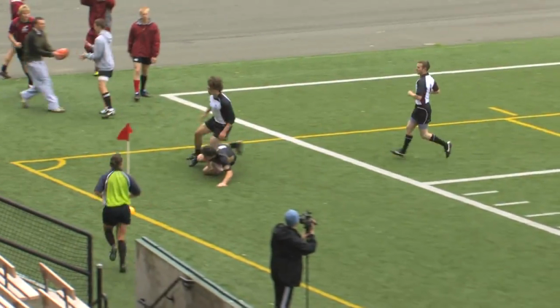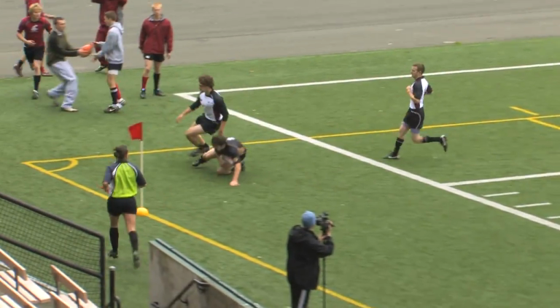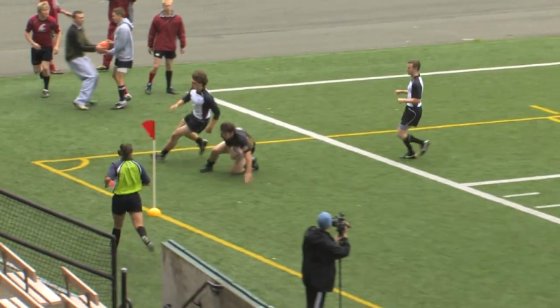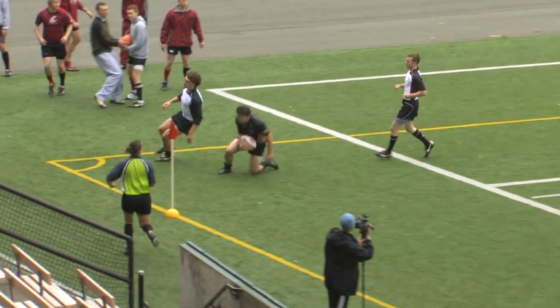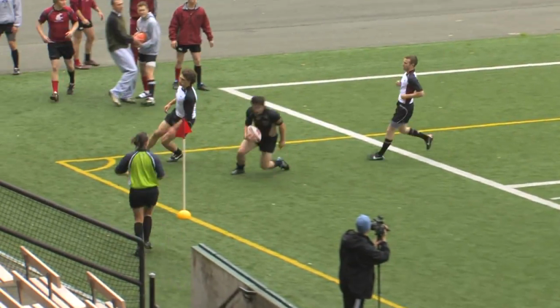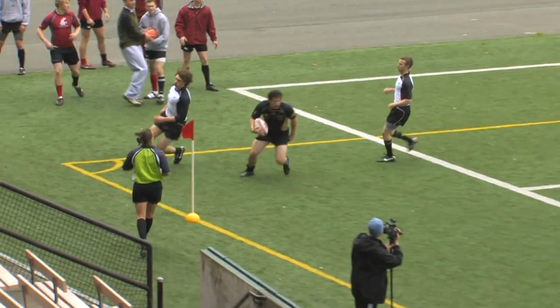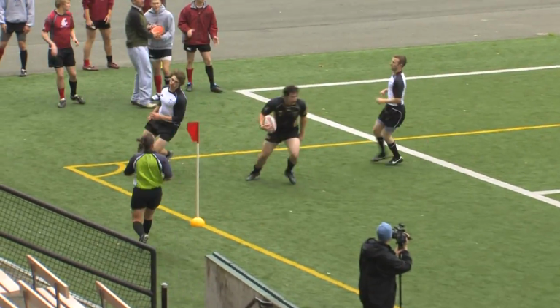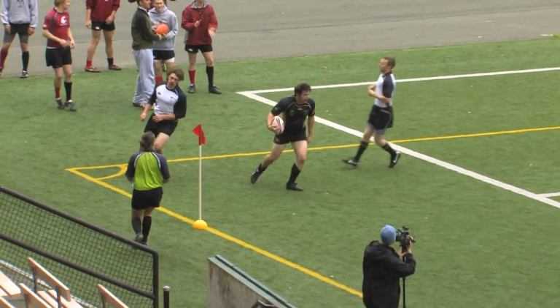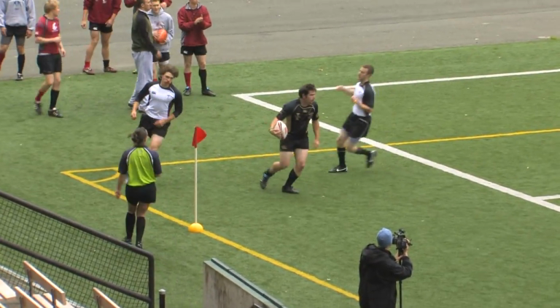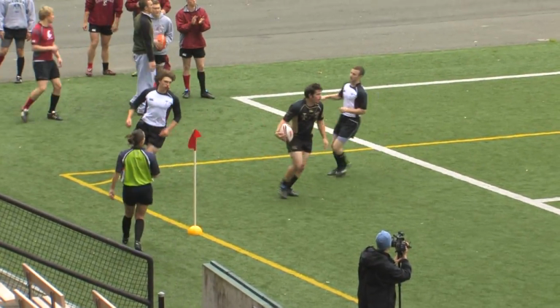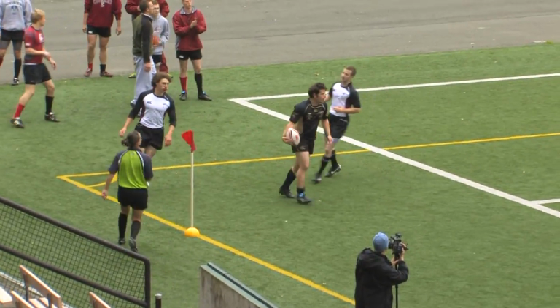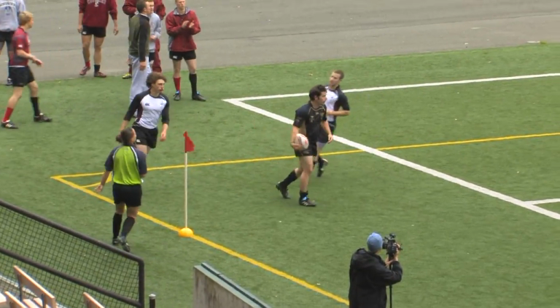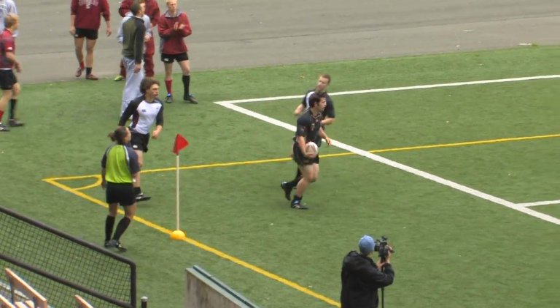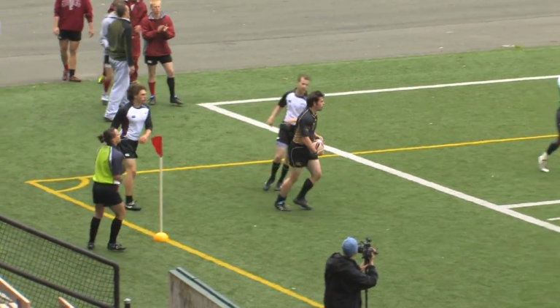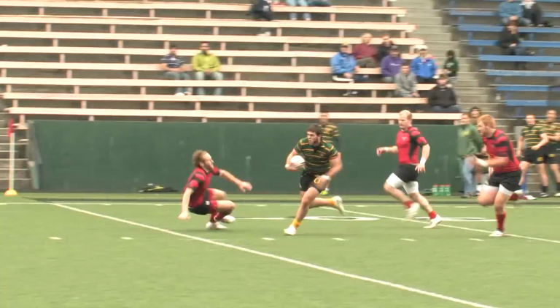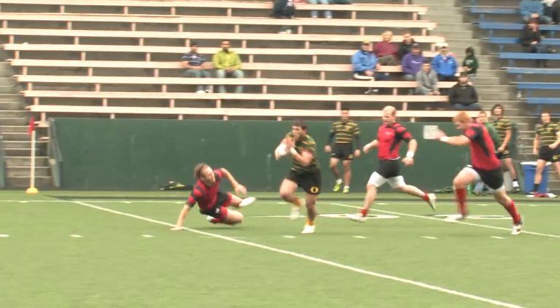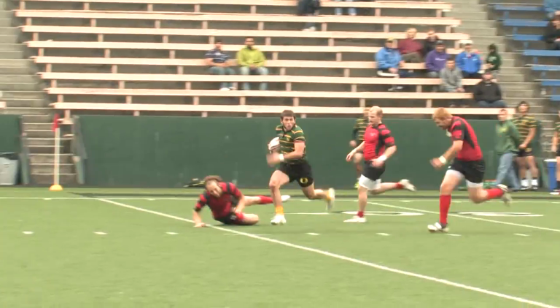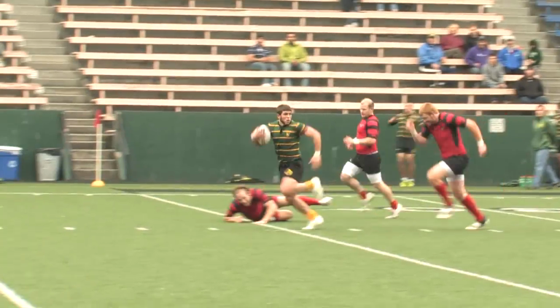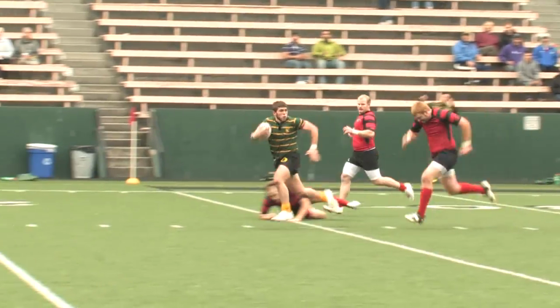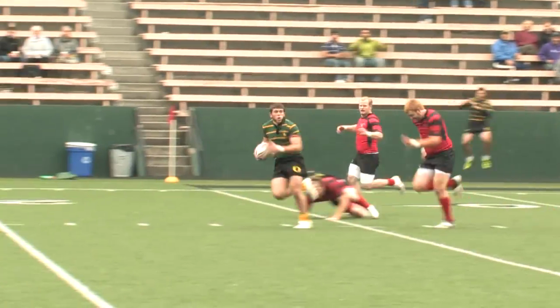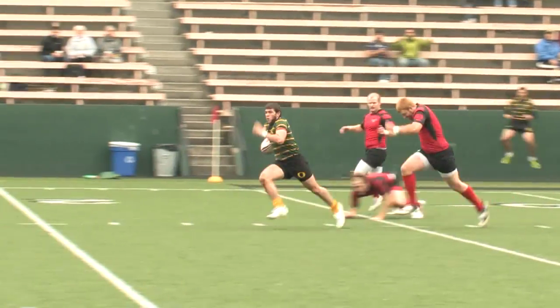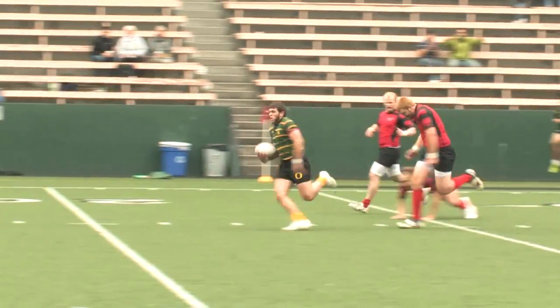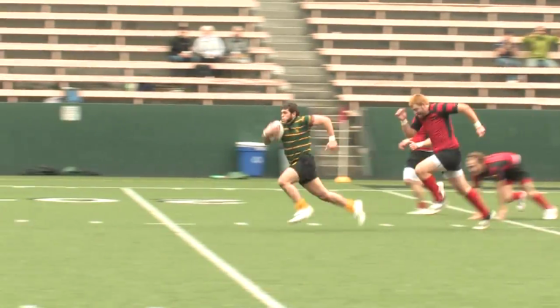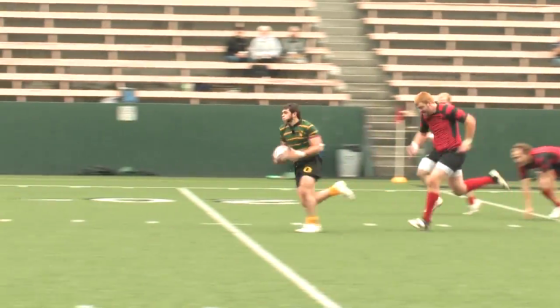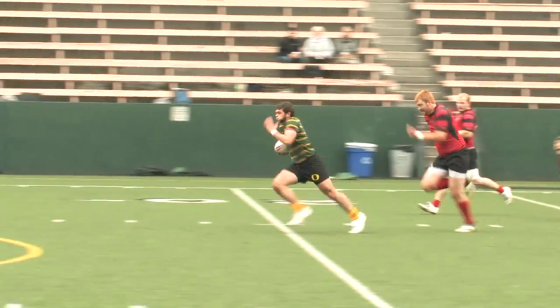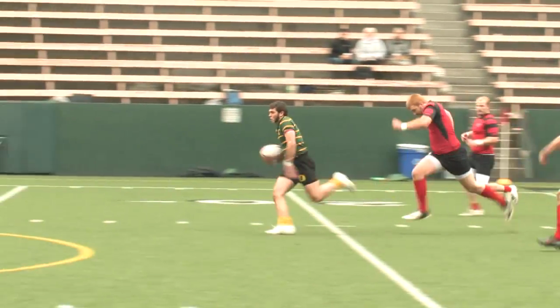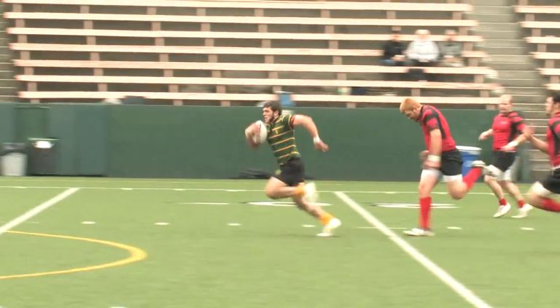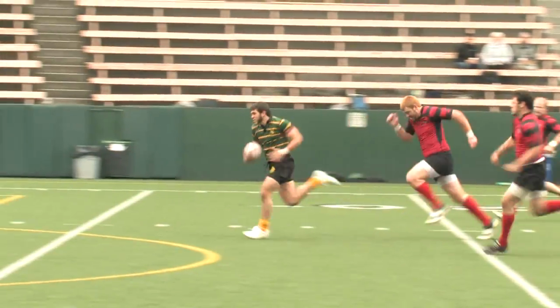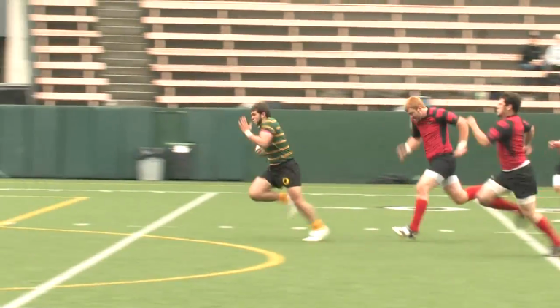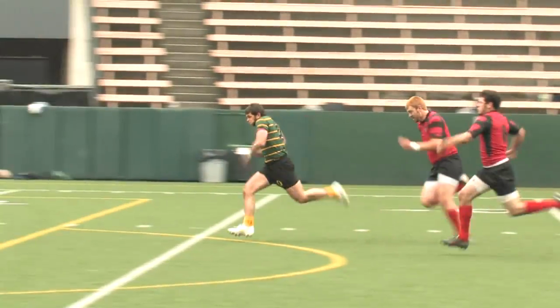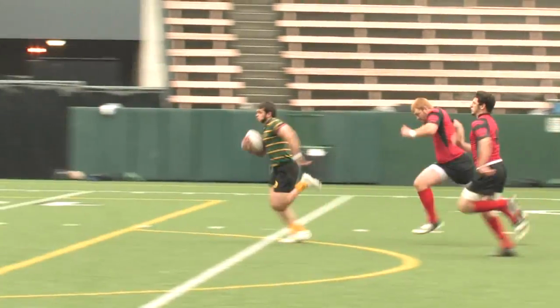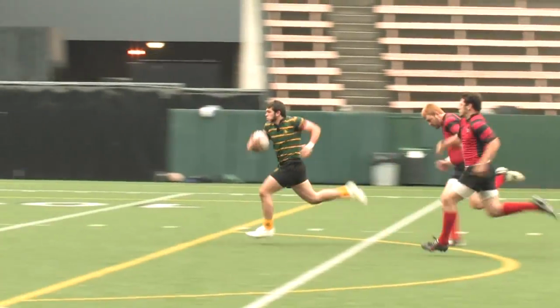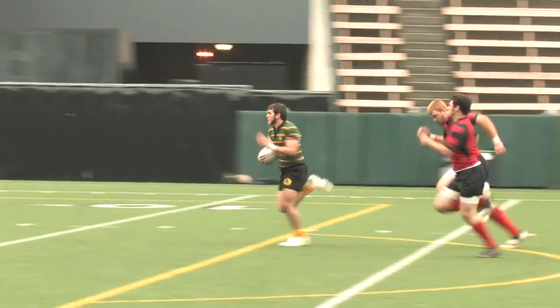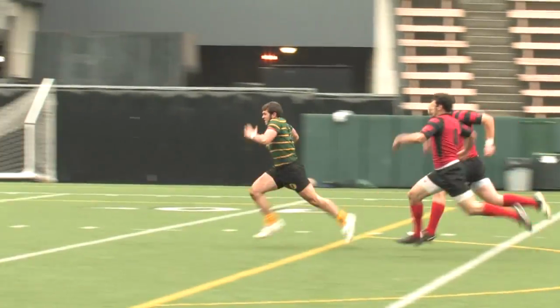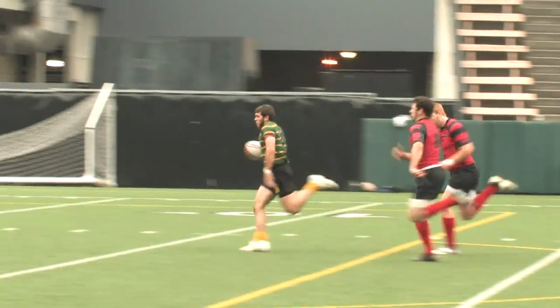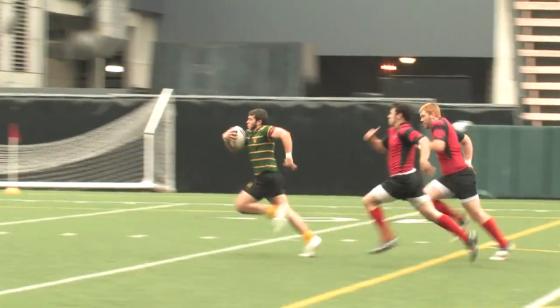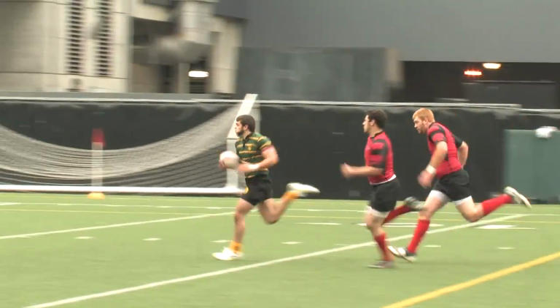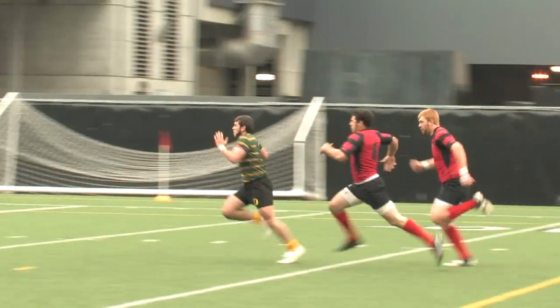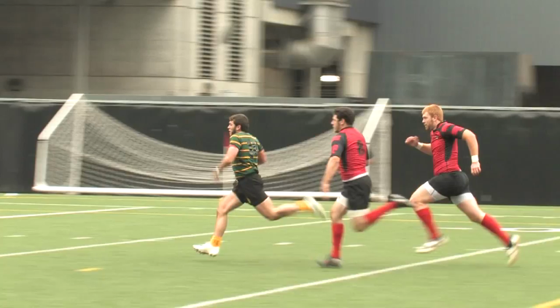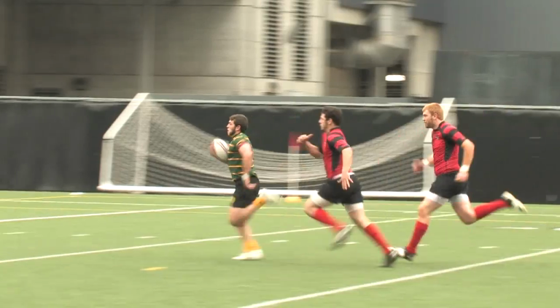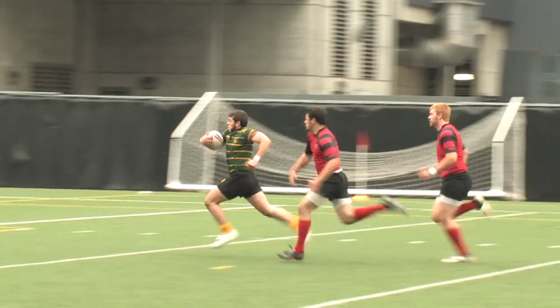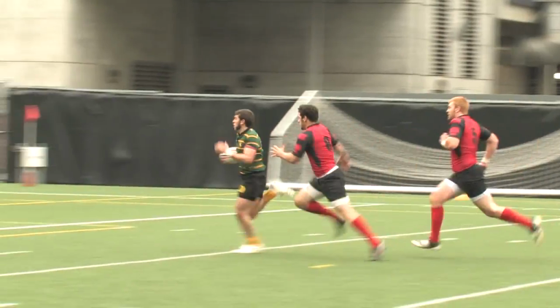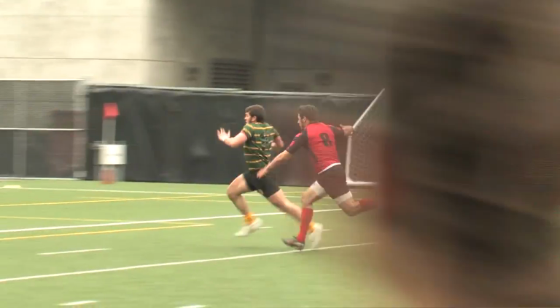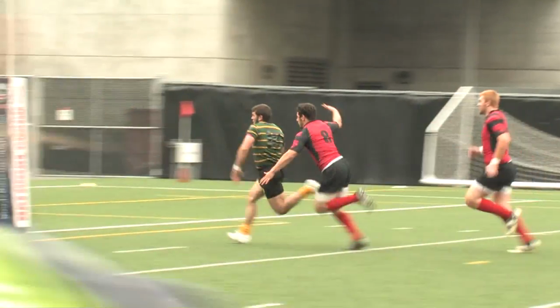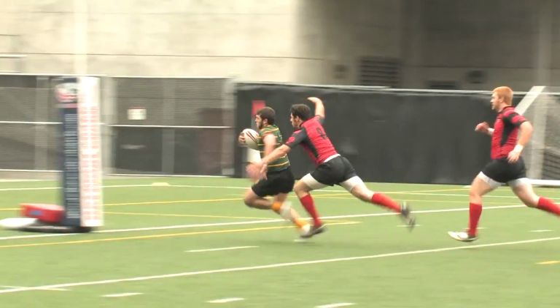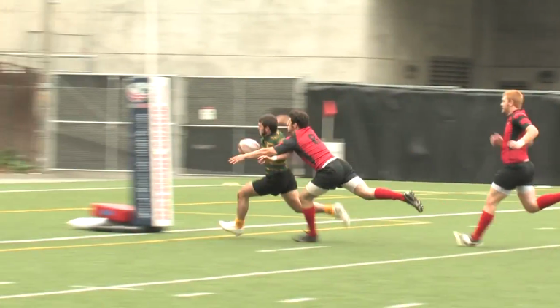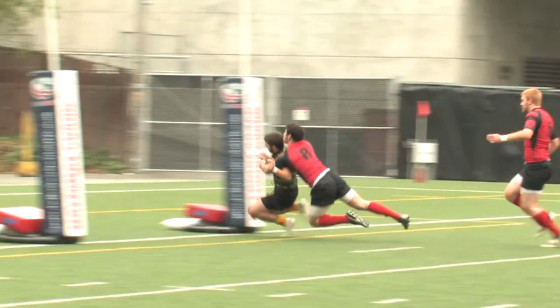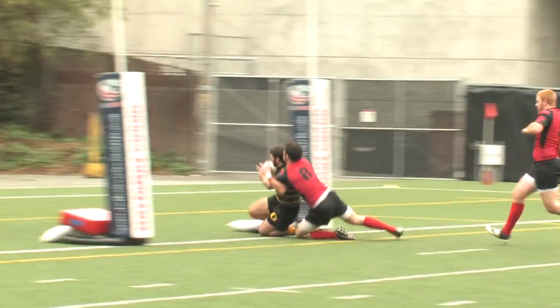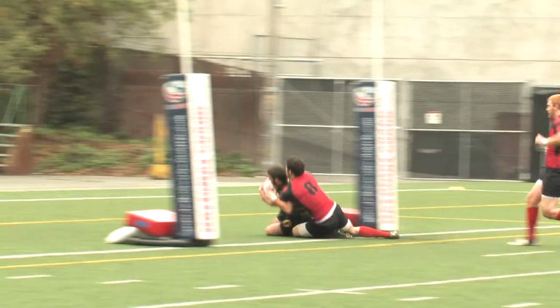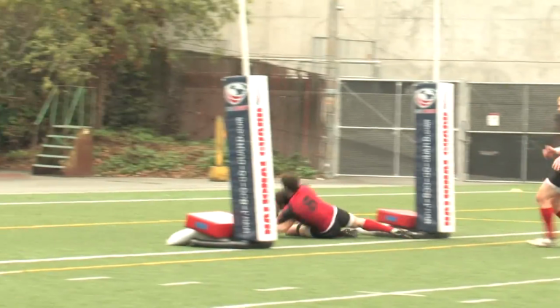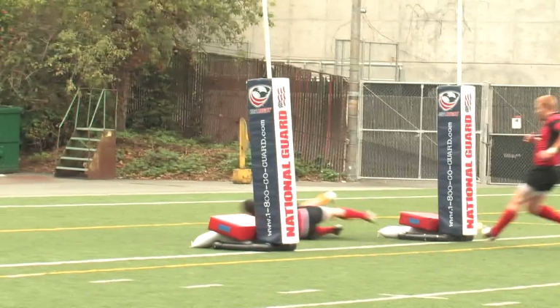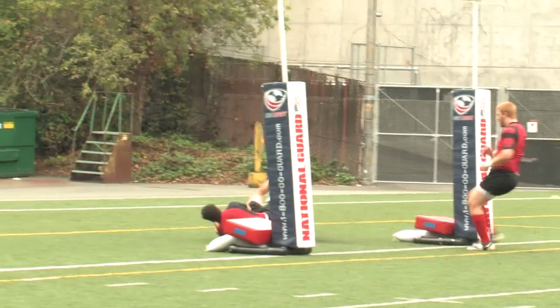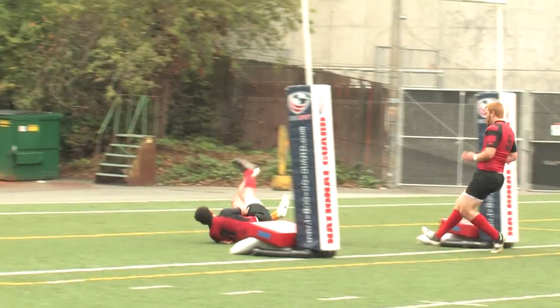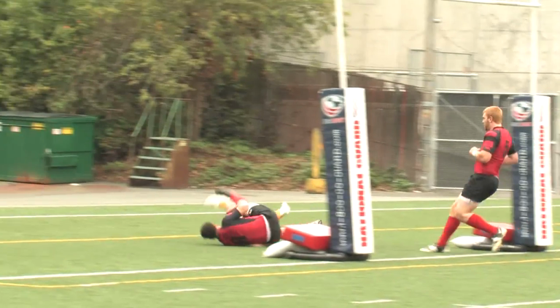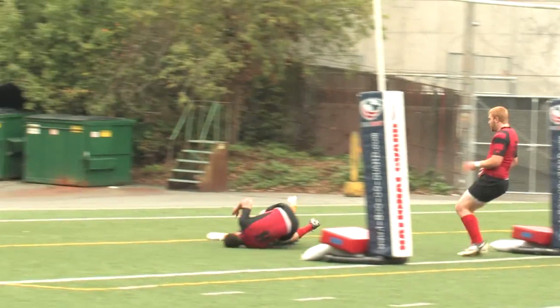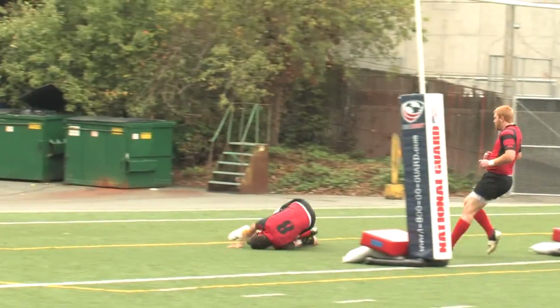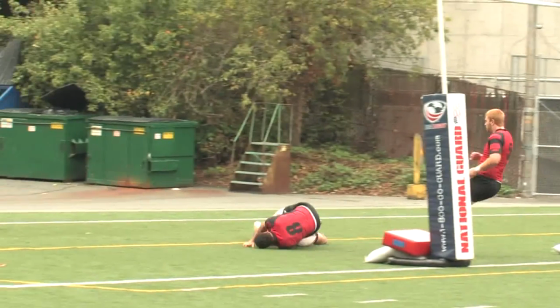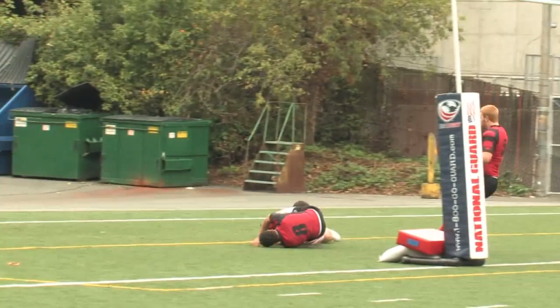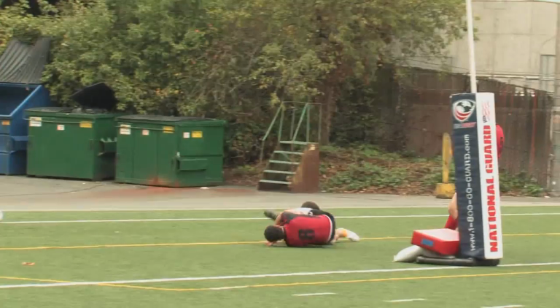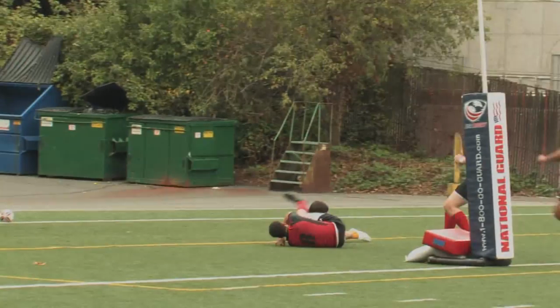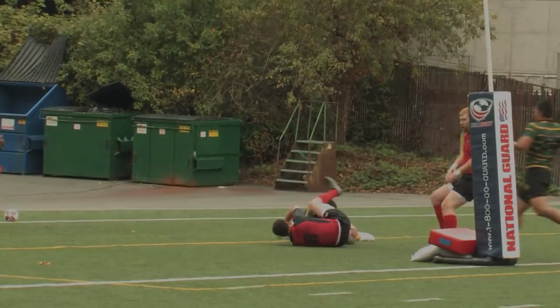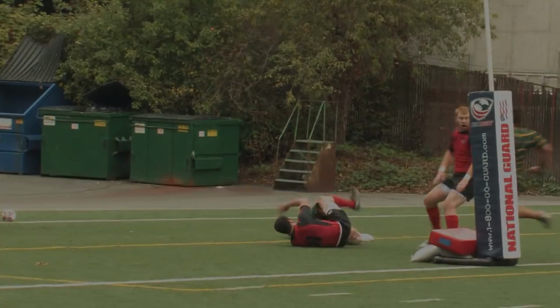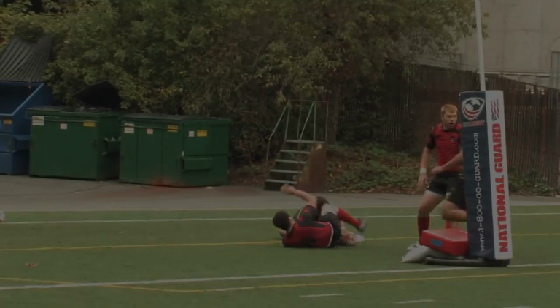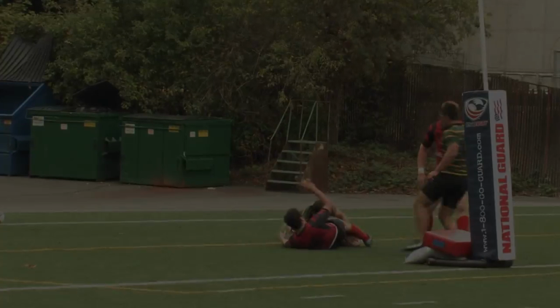Sevens is a fast-paced game that requires speed, stamina, and the very best conditioning. And it's a lot of fun to watch.